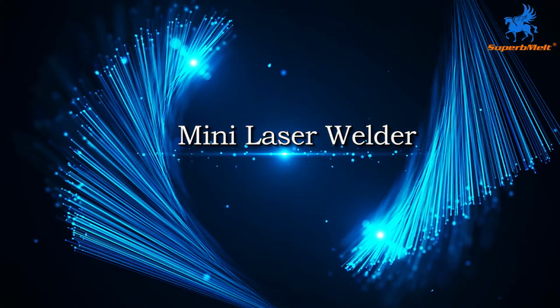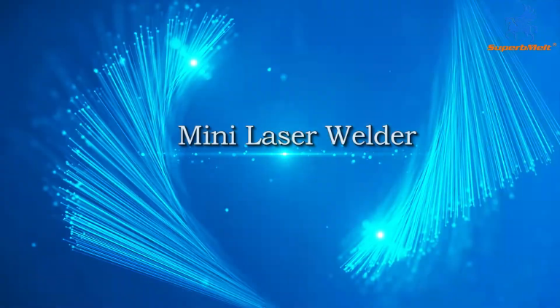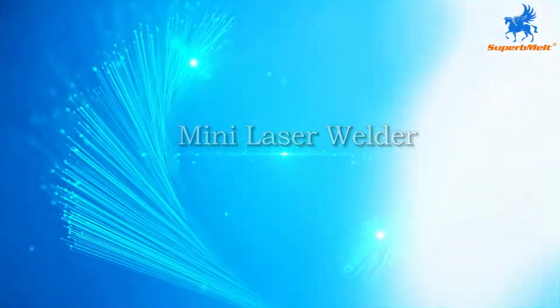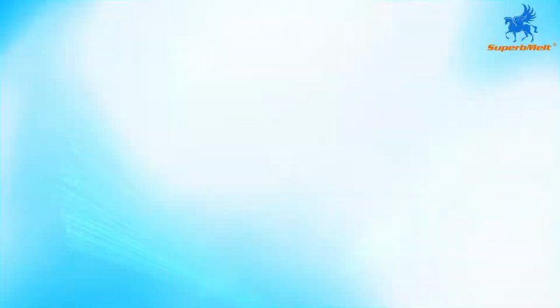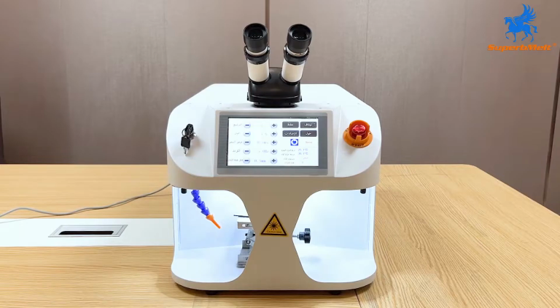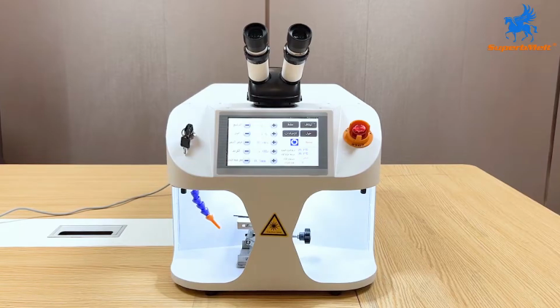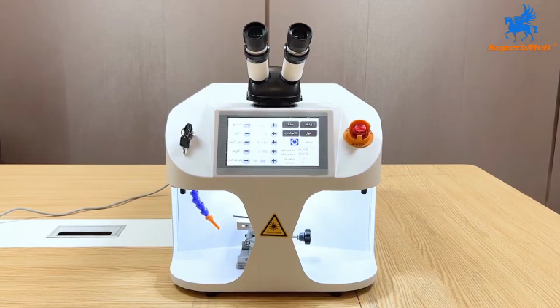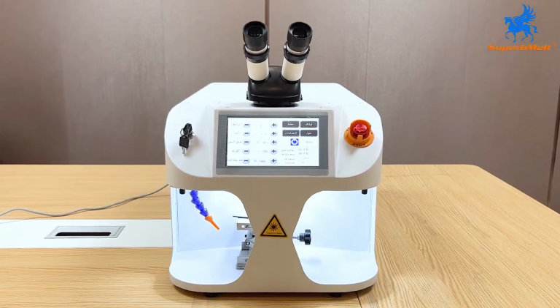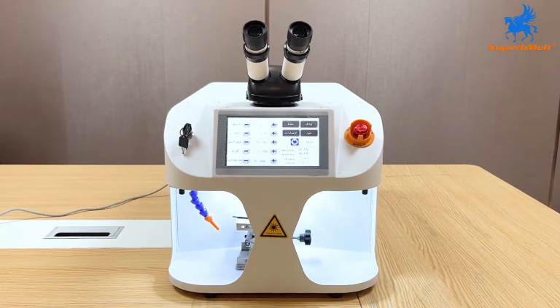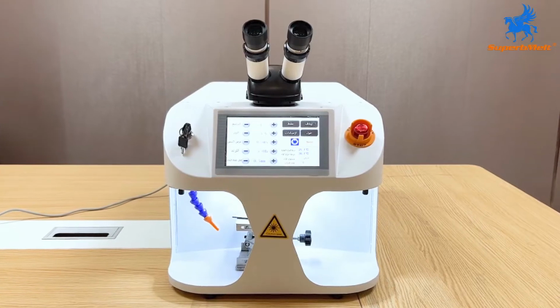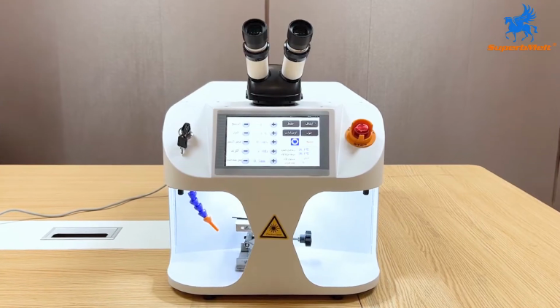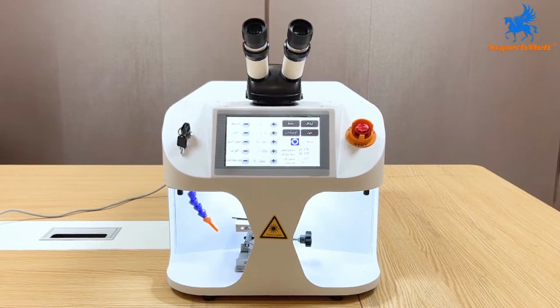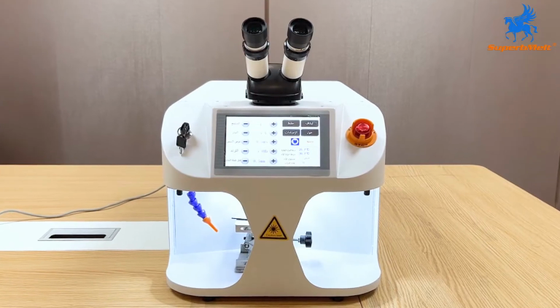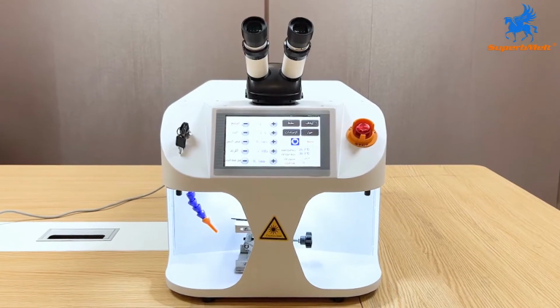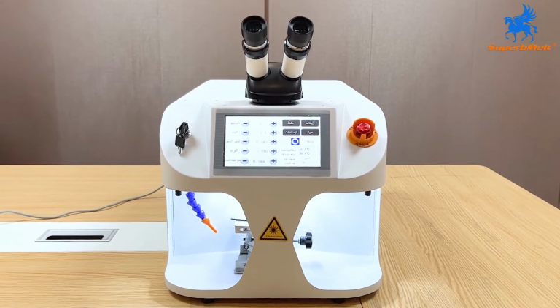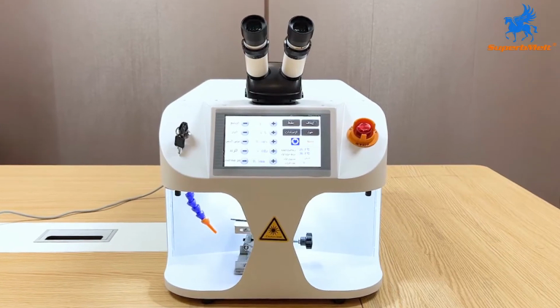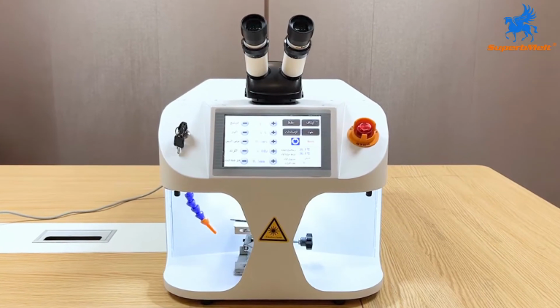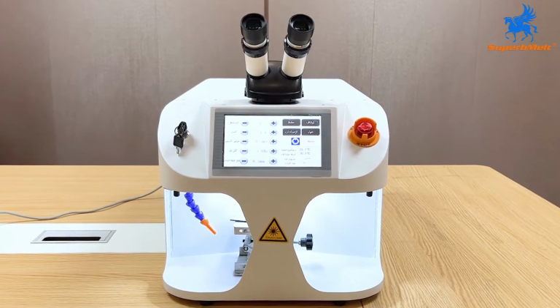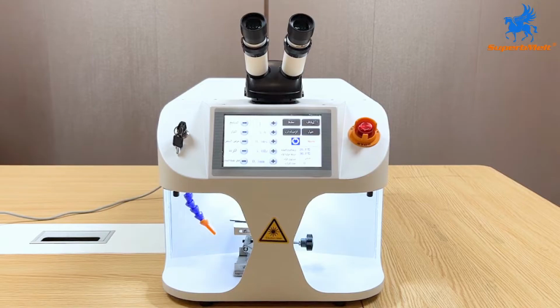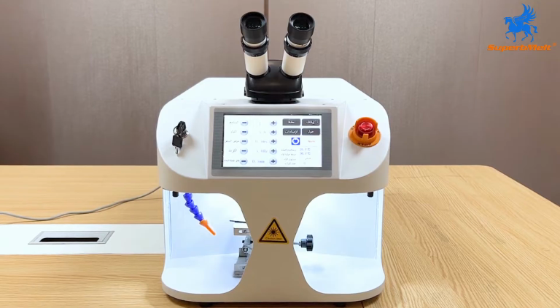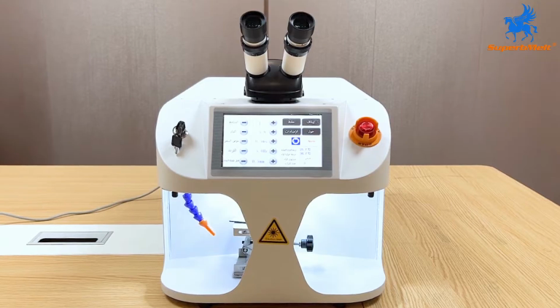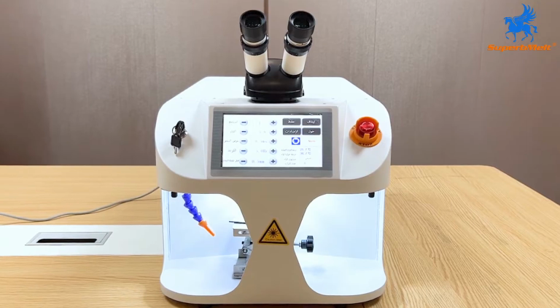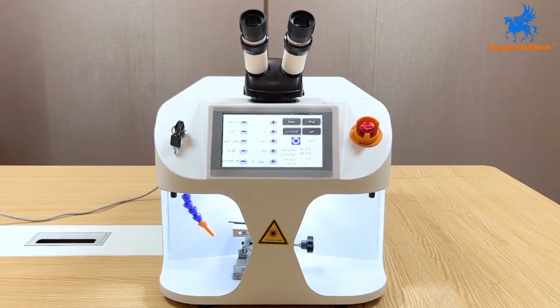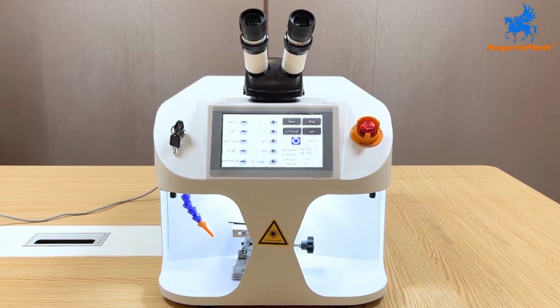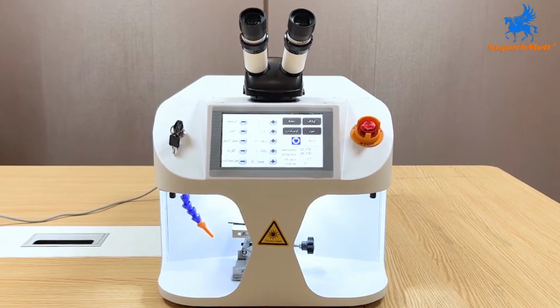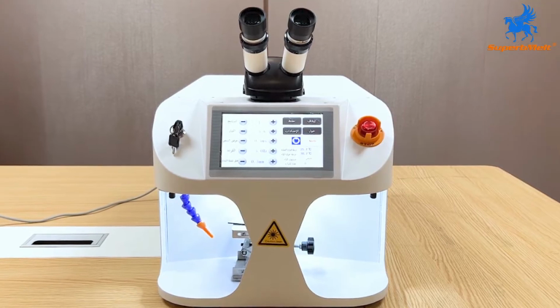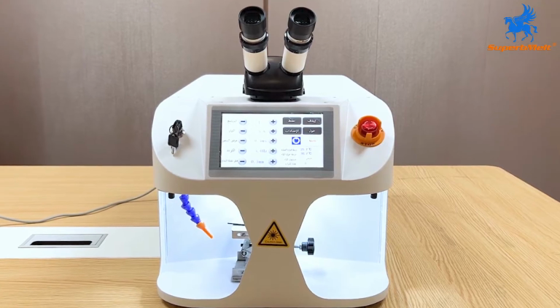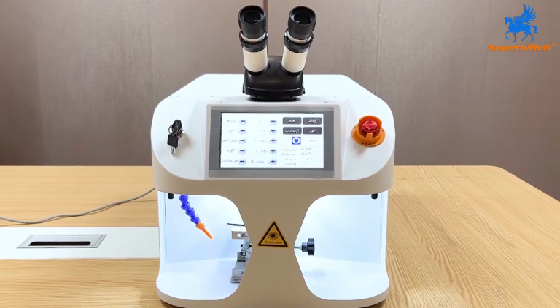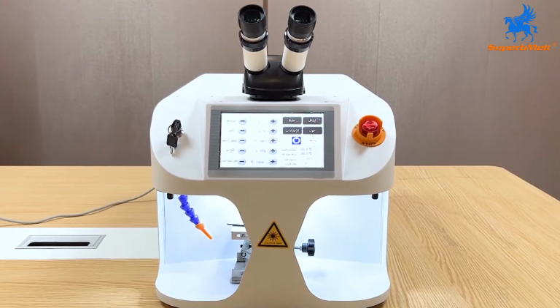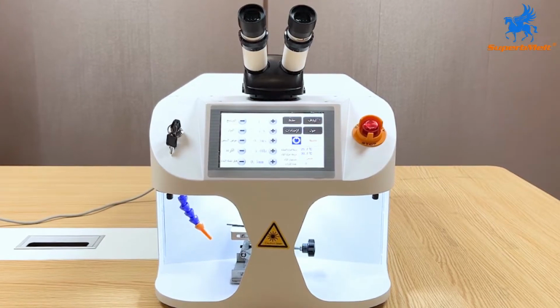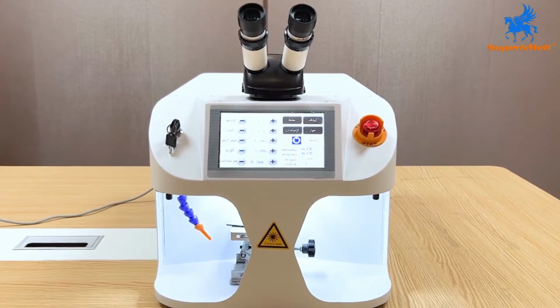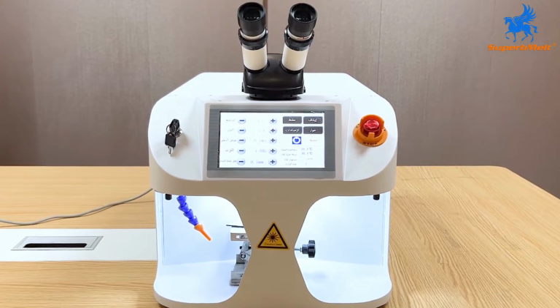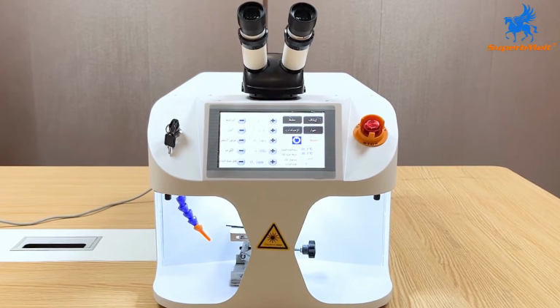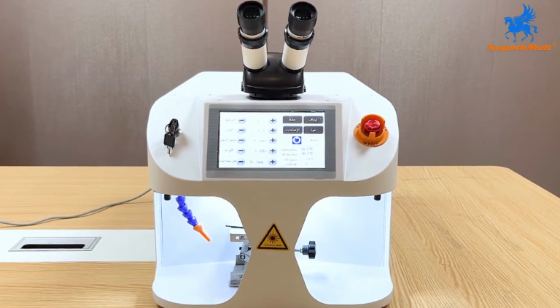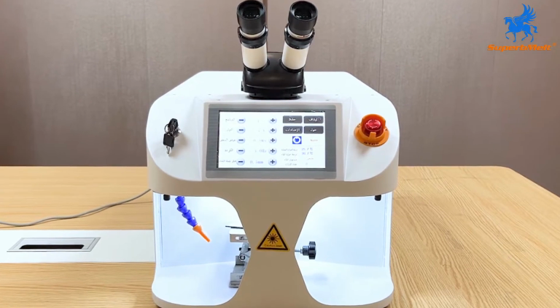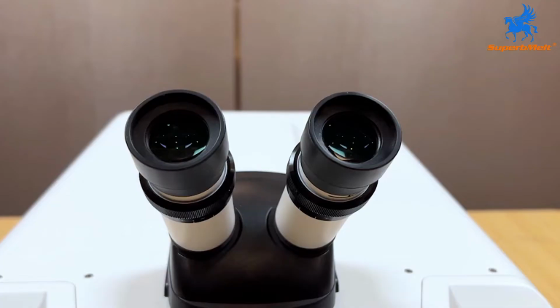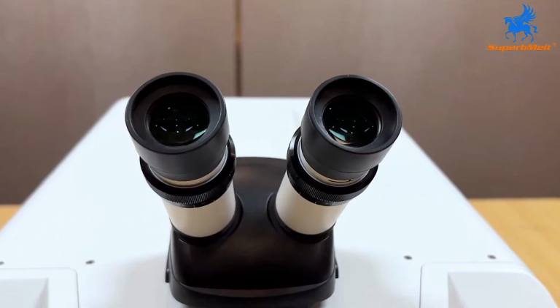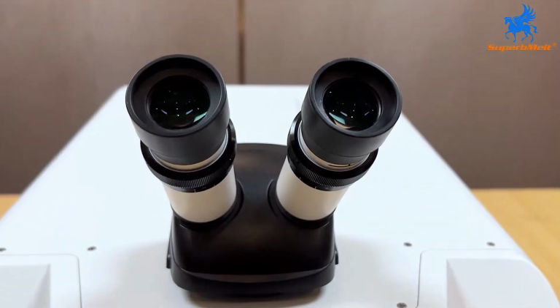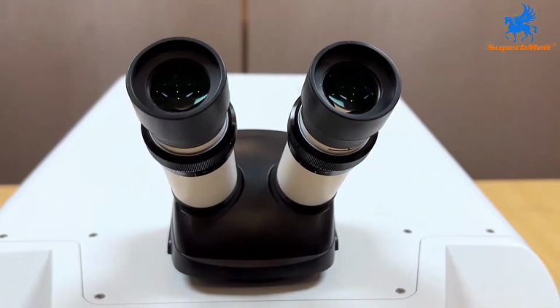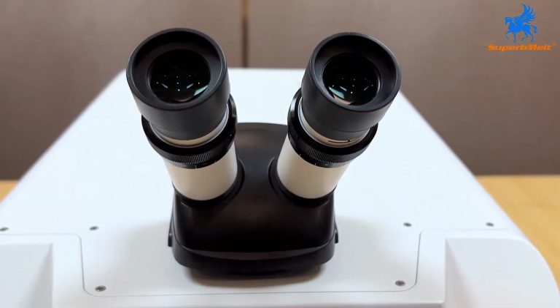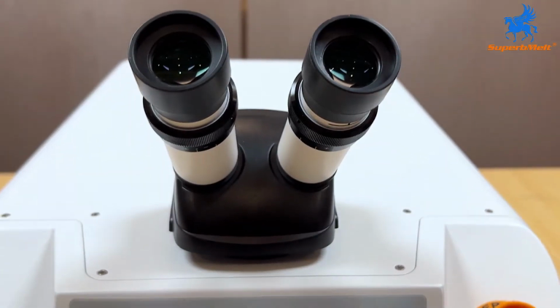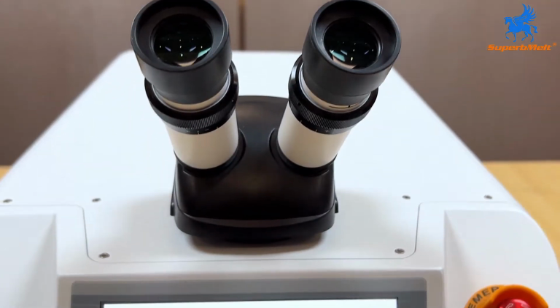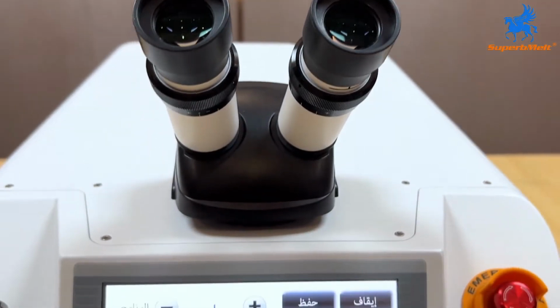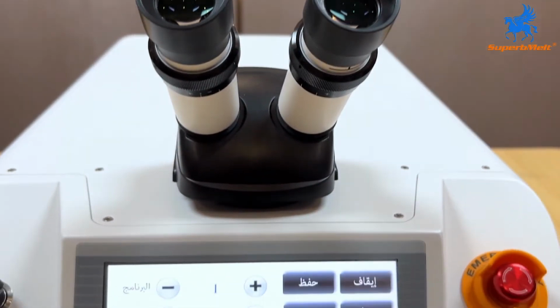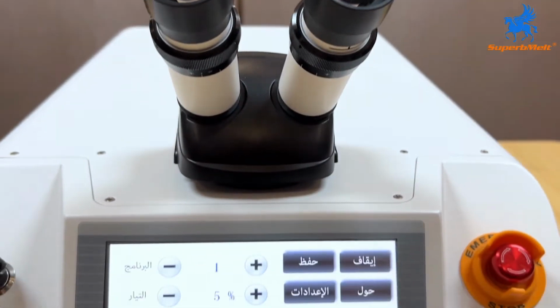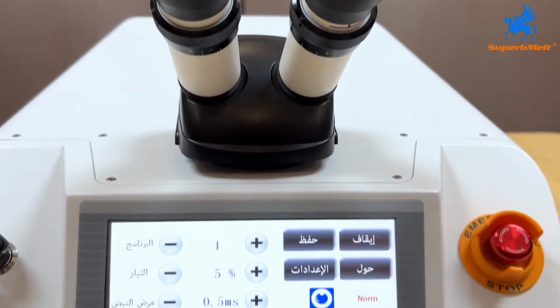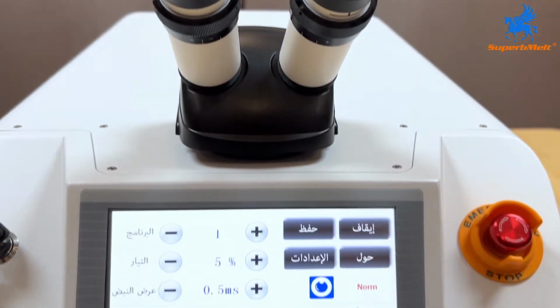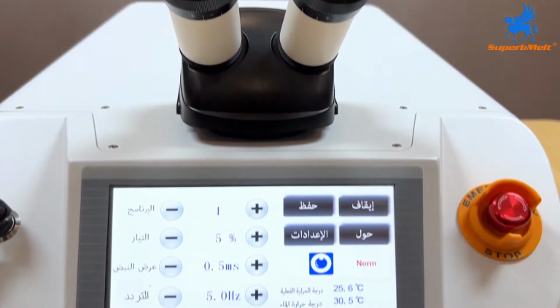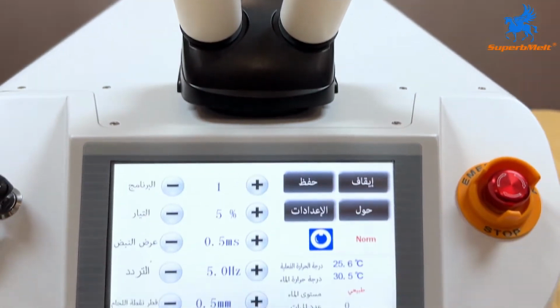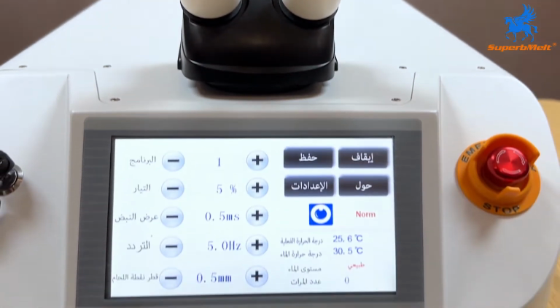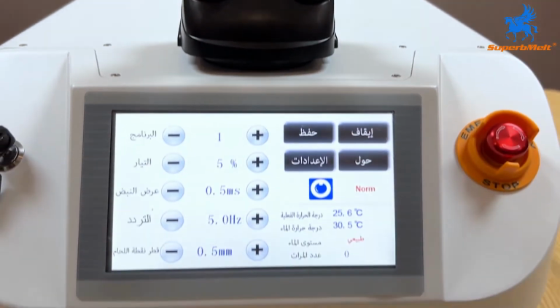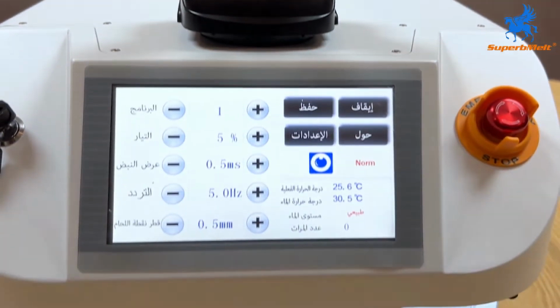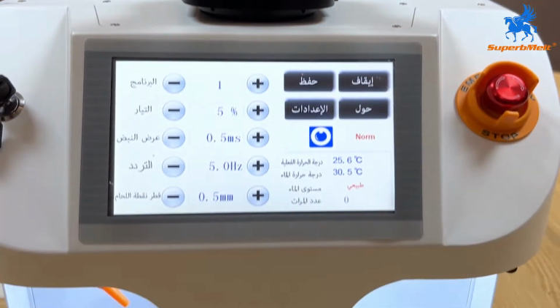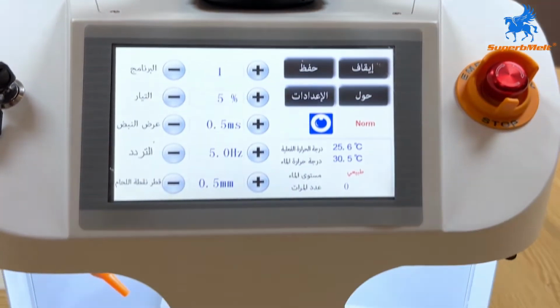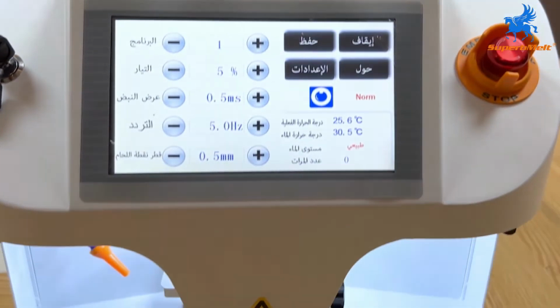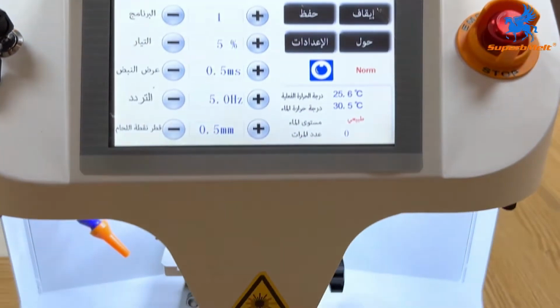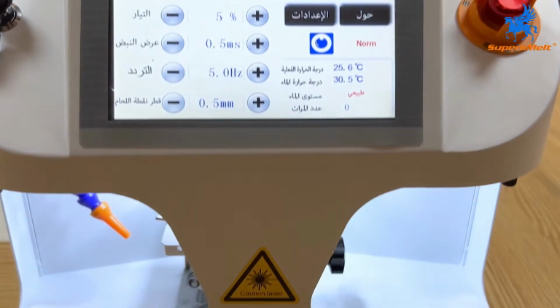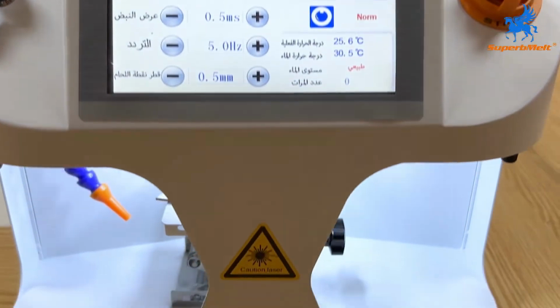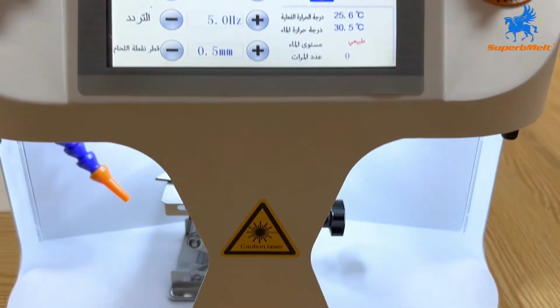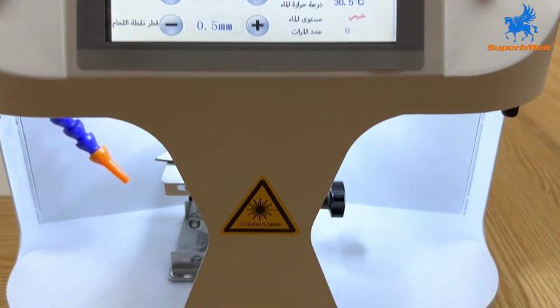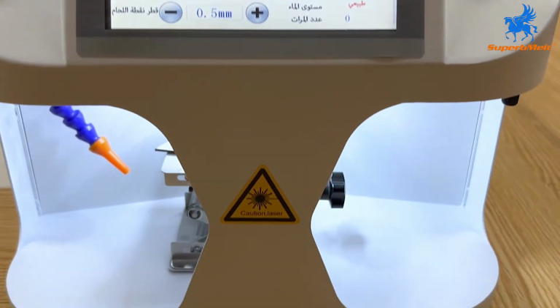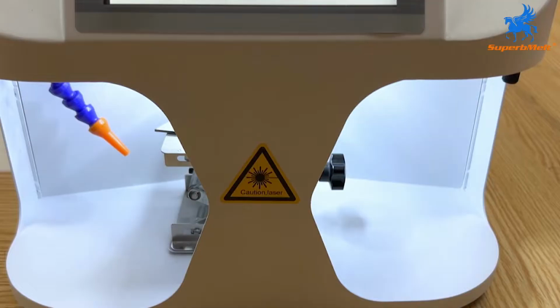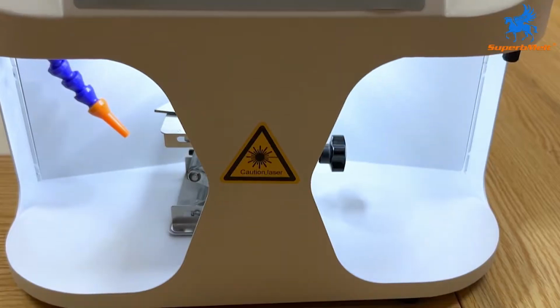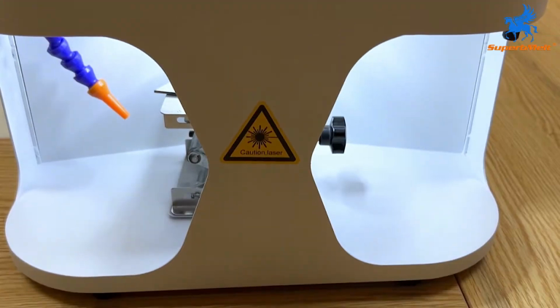The B-mini laser welder is developed for hole patching, spot welding, inlay parts, and claw feet welding of gold and silver jewelry.